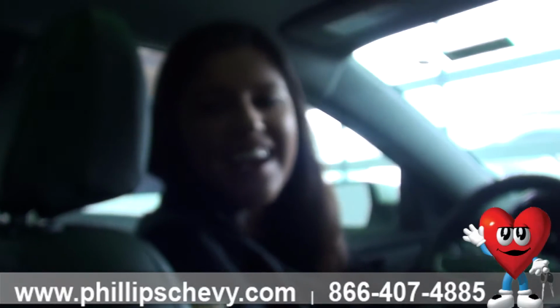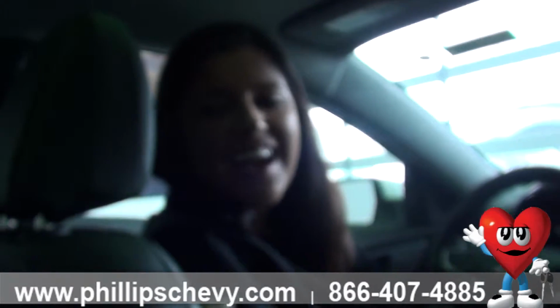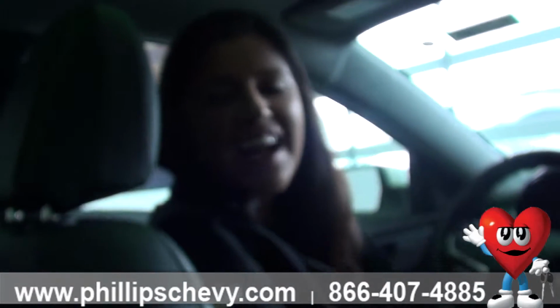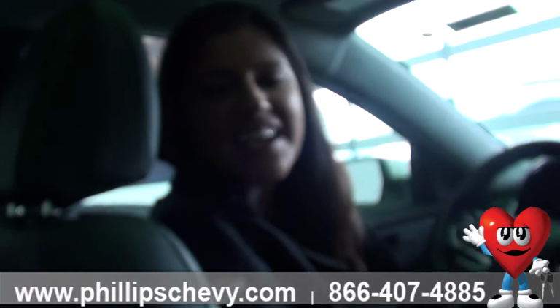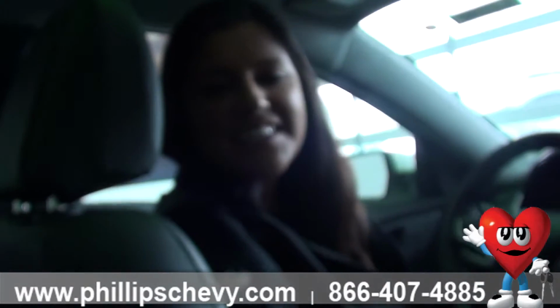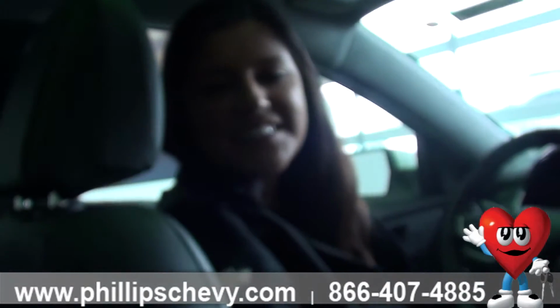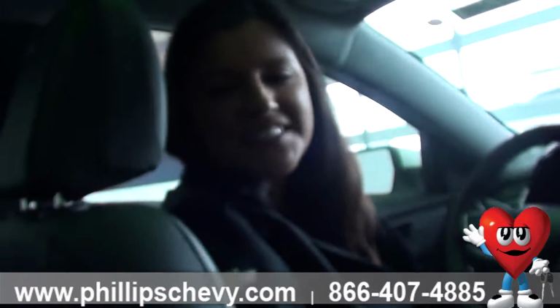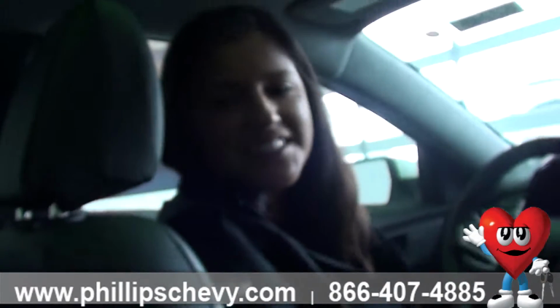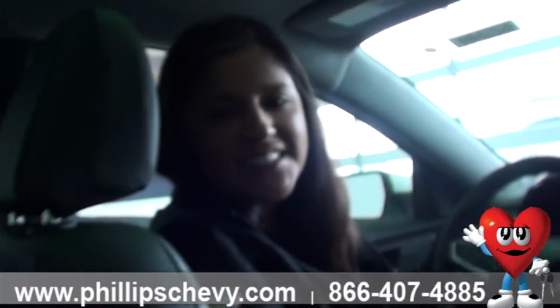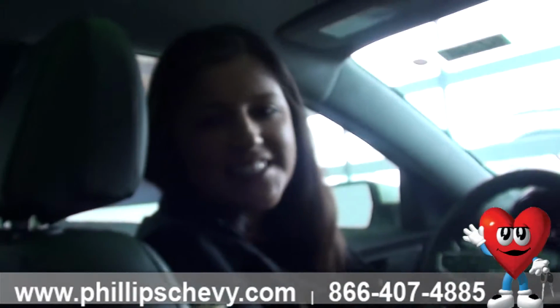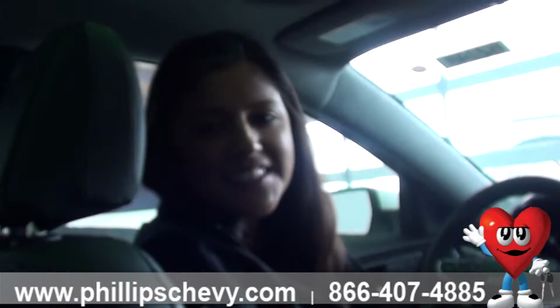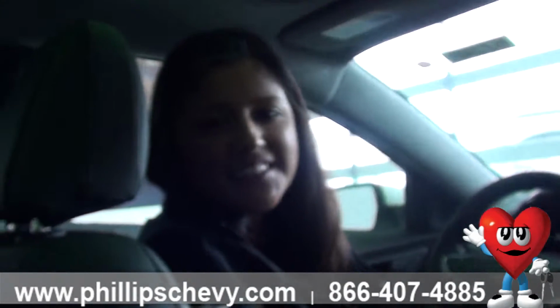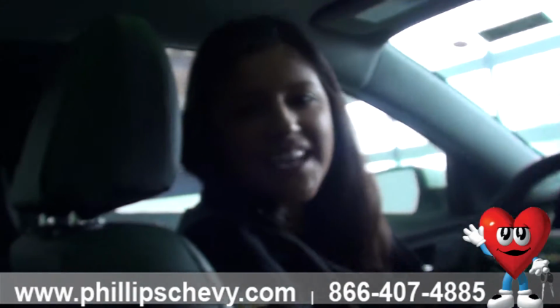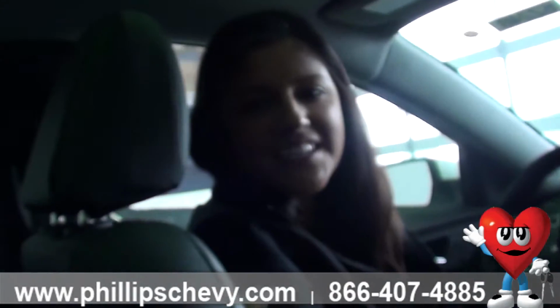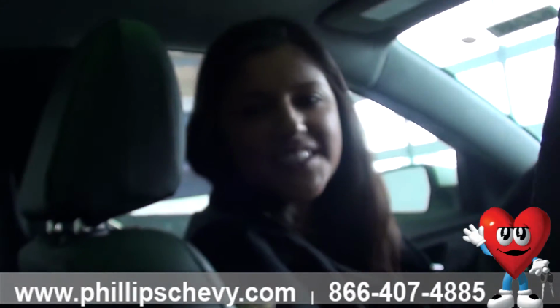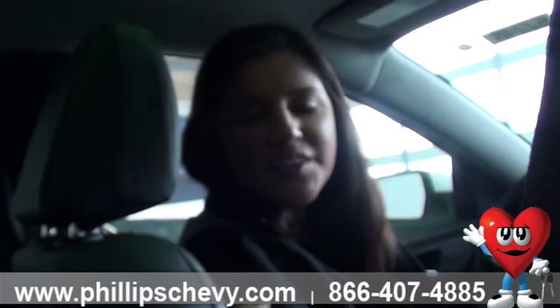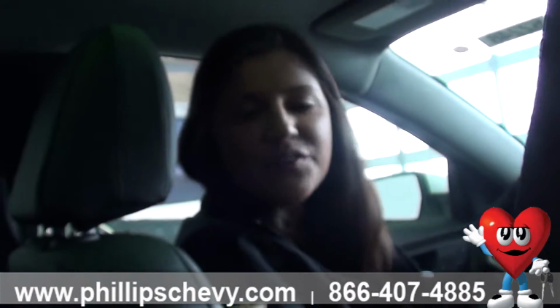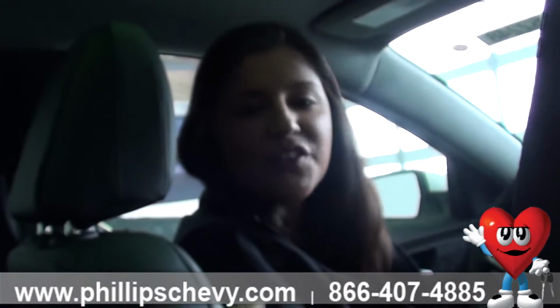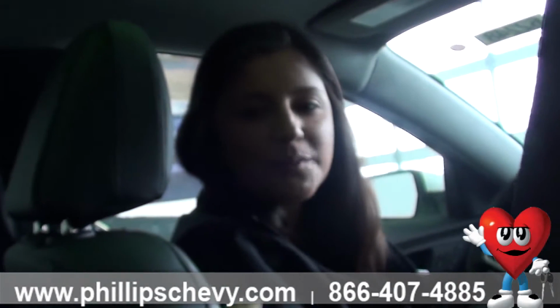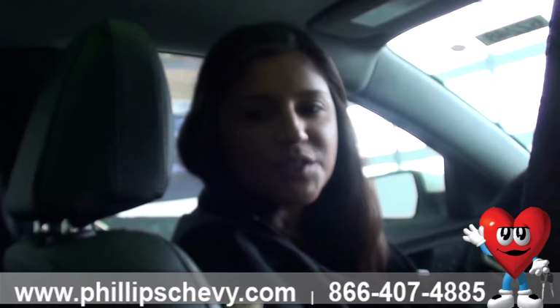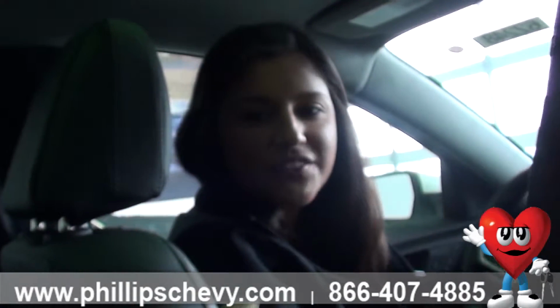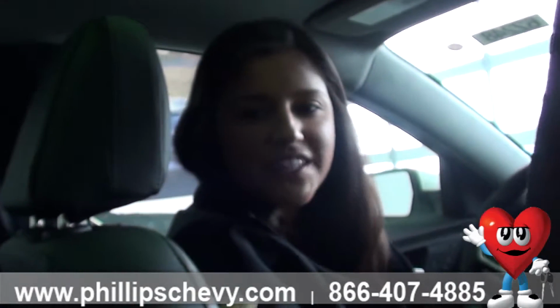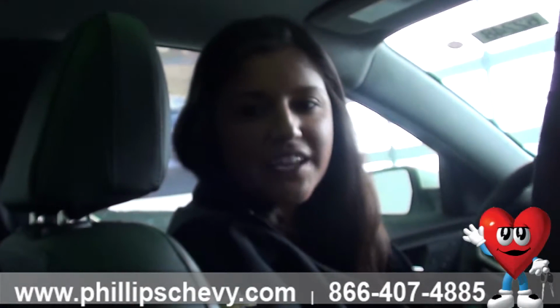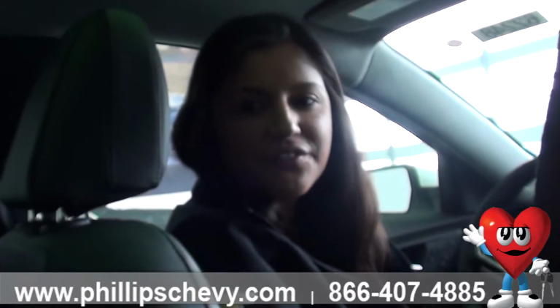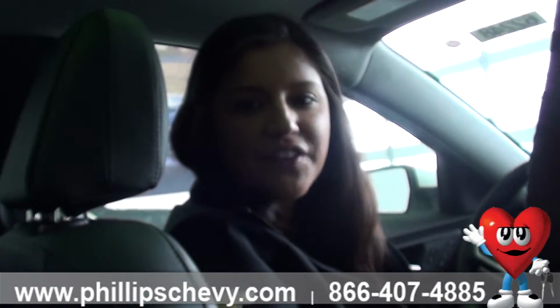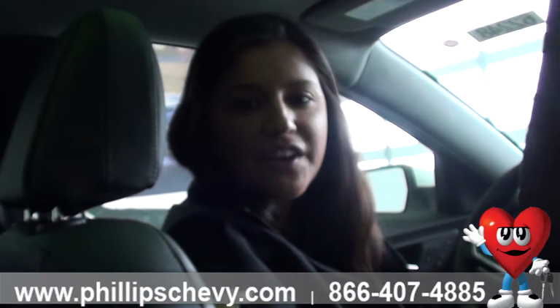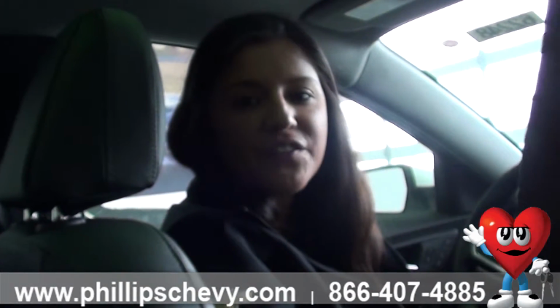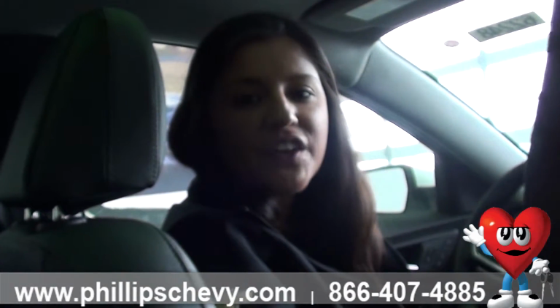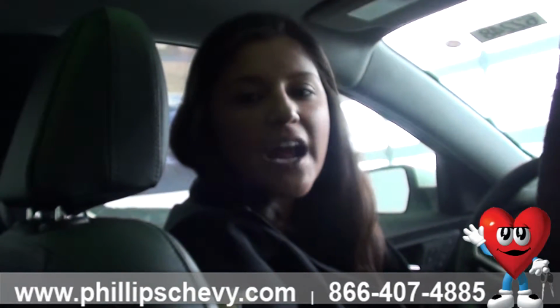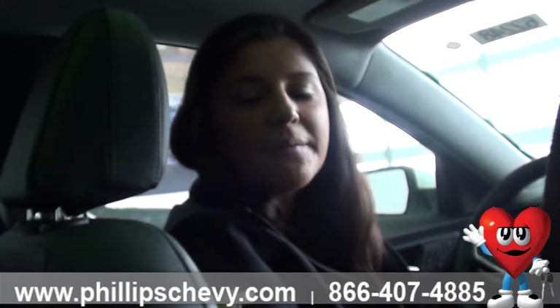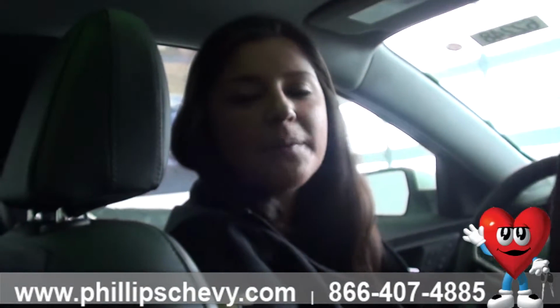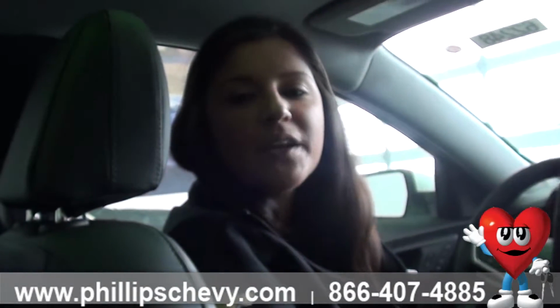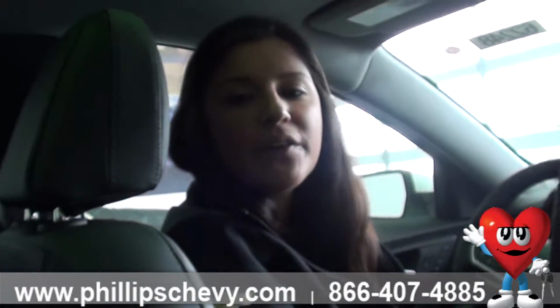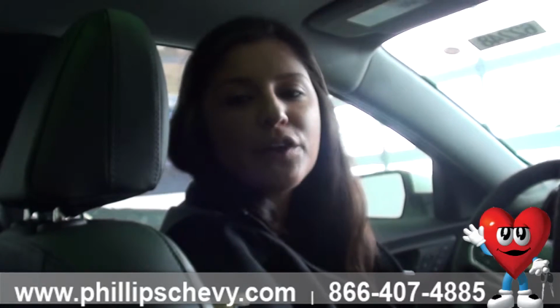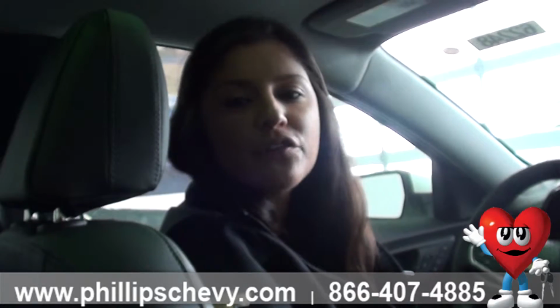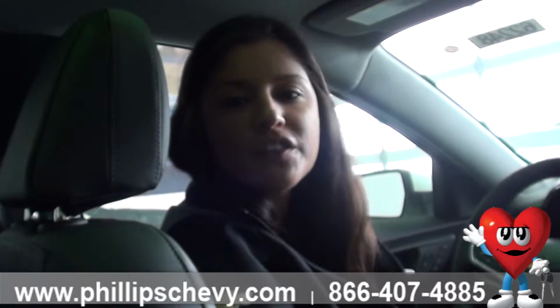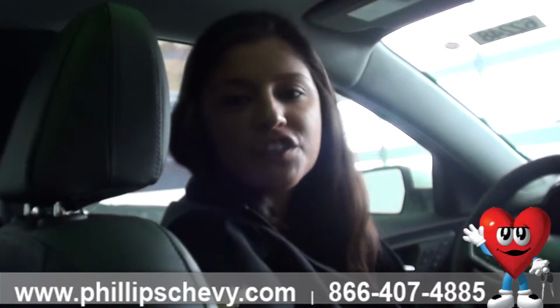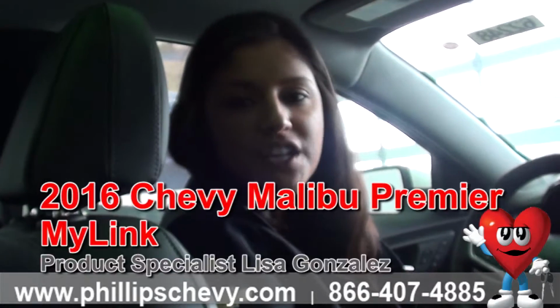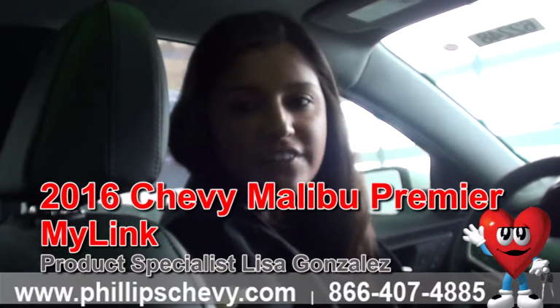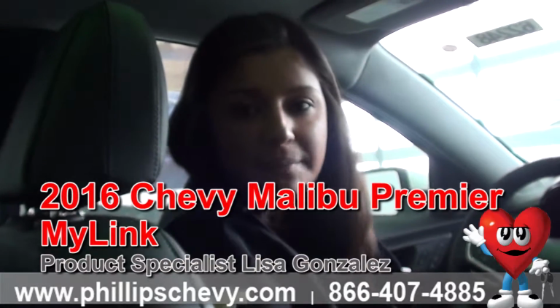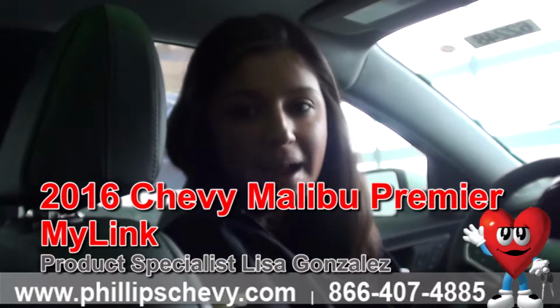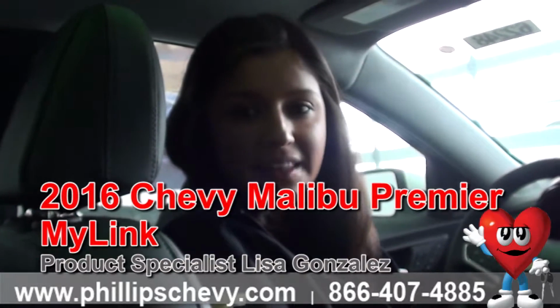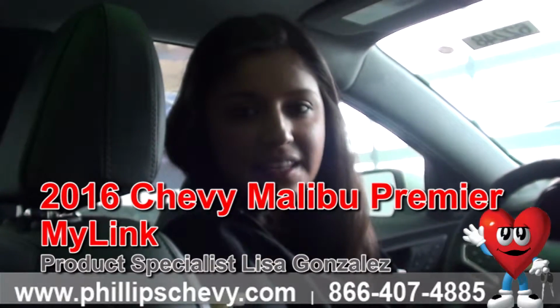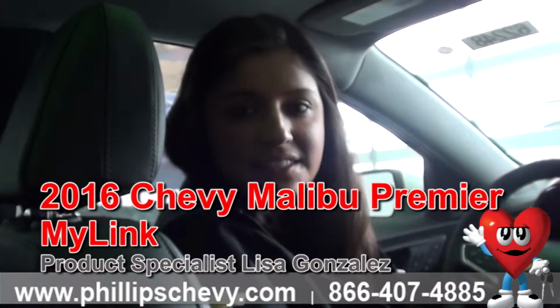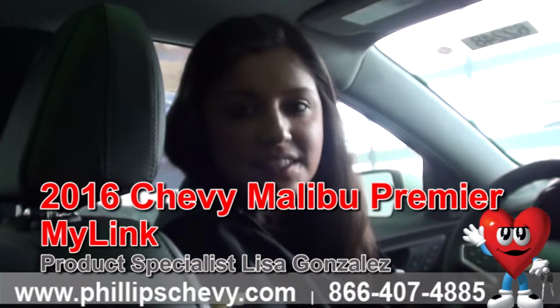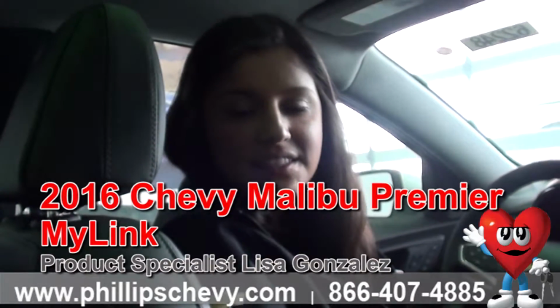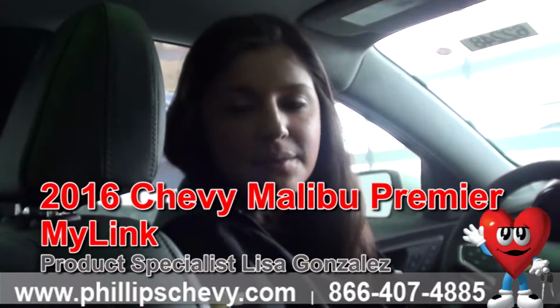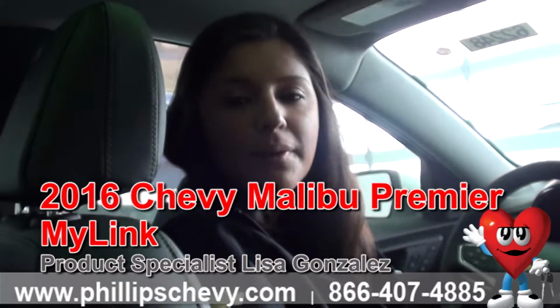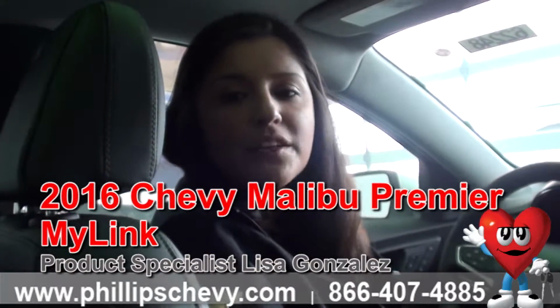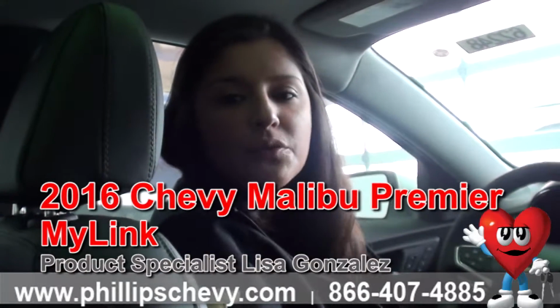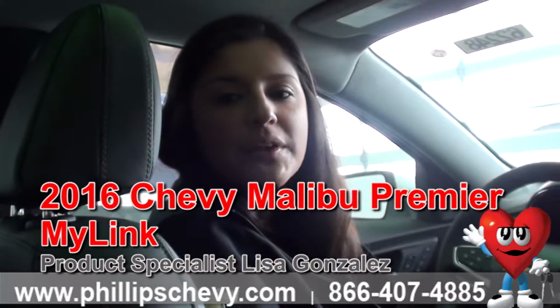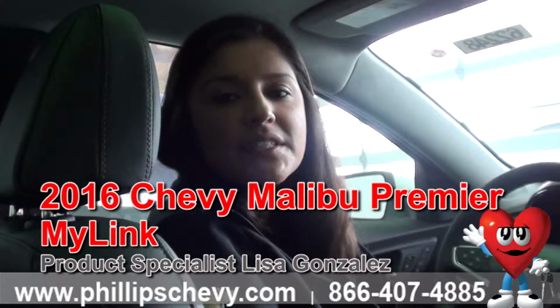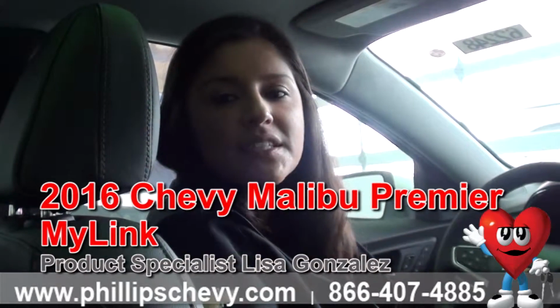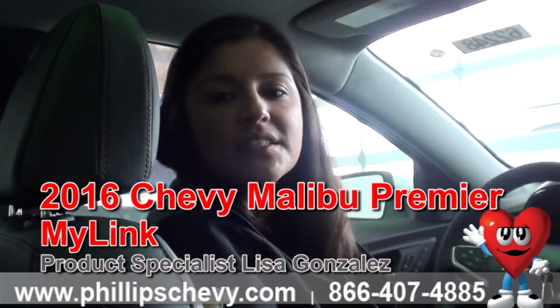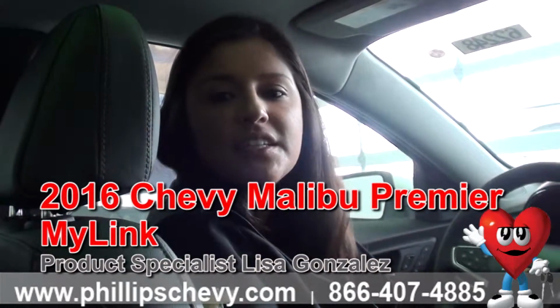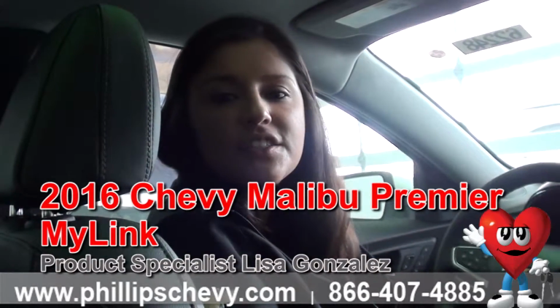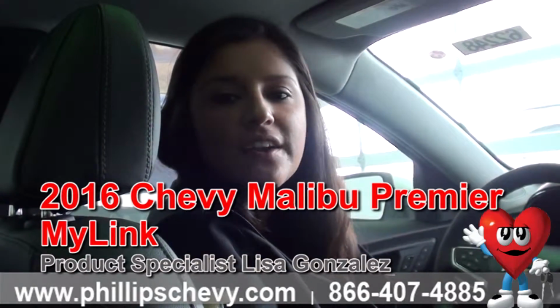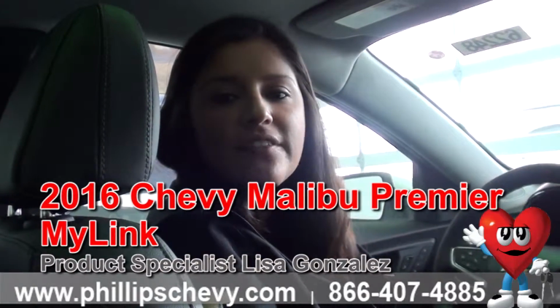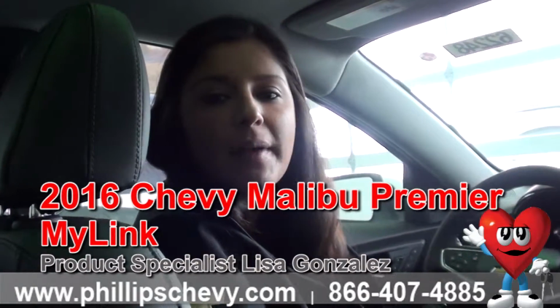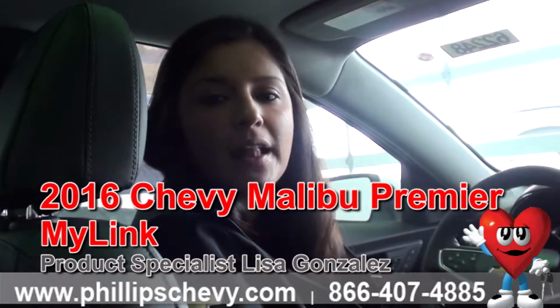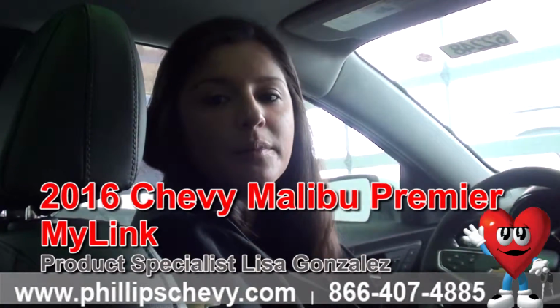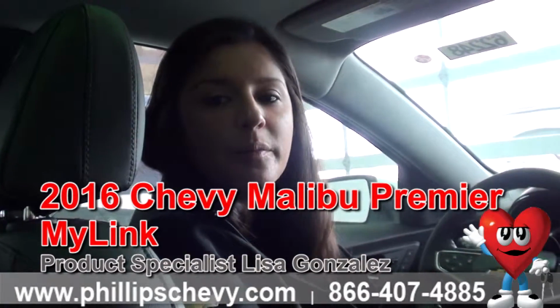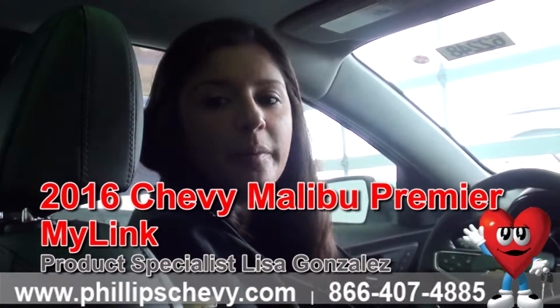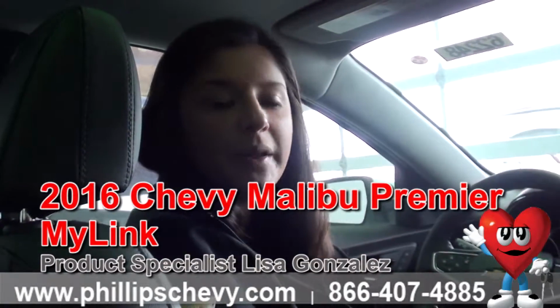Hi guys, this is Lisa Gonzalez here with Phillips Chevrolet in Frankfurt. I'm going to be going over the Chevy MyLink system on a 2016 Chevy Malibu Premier.